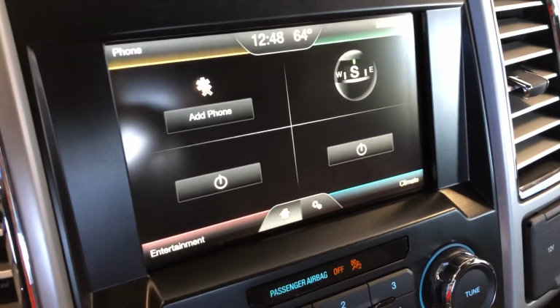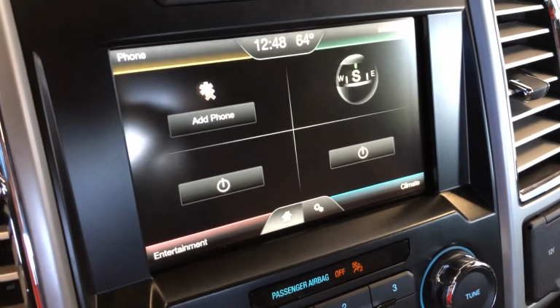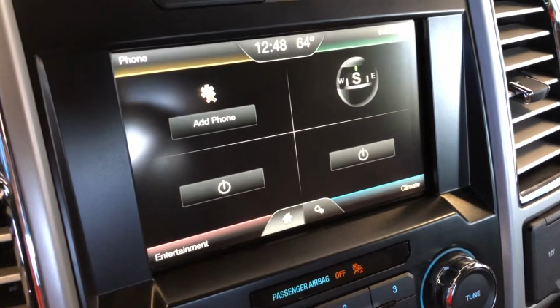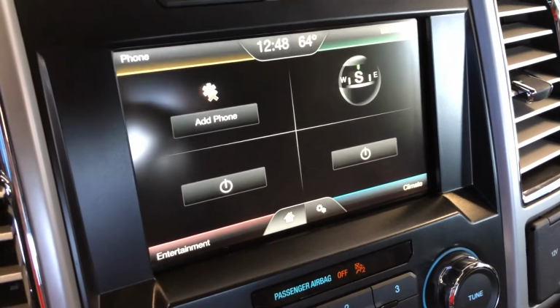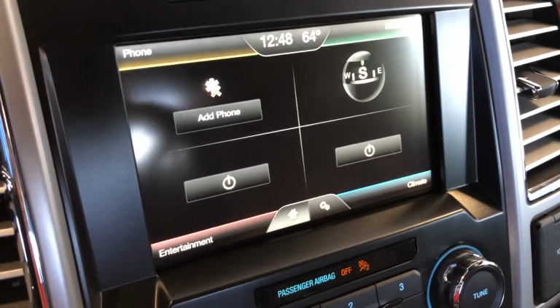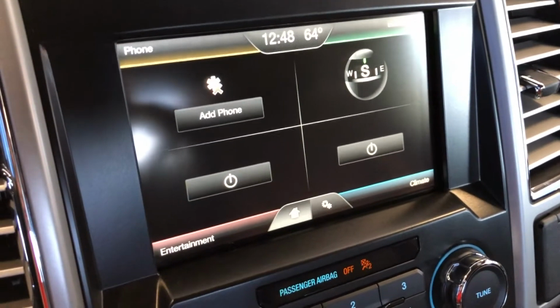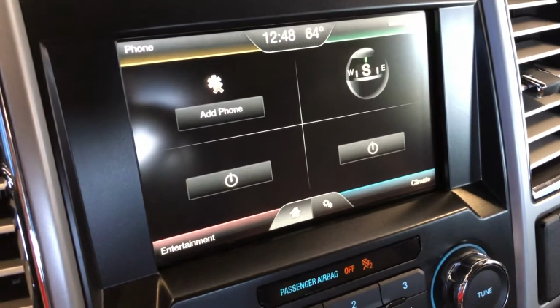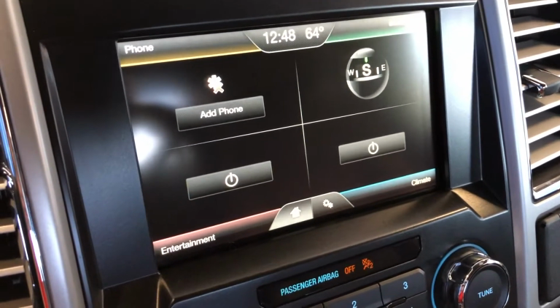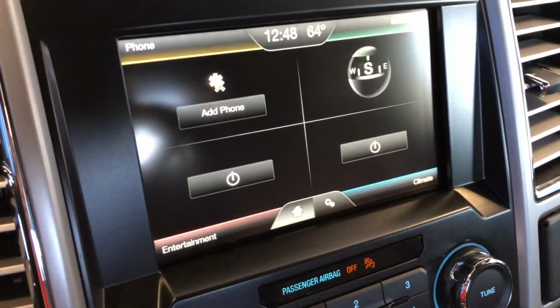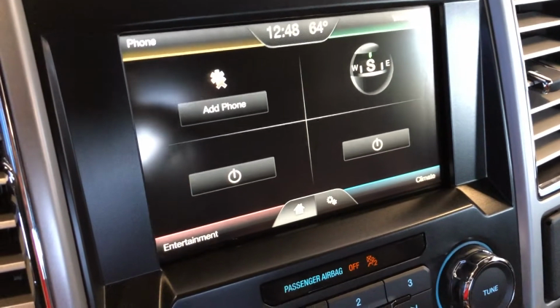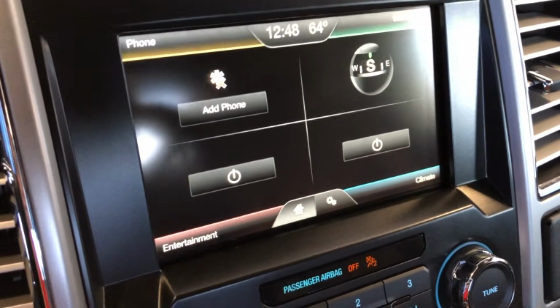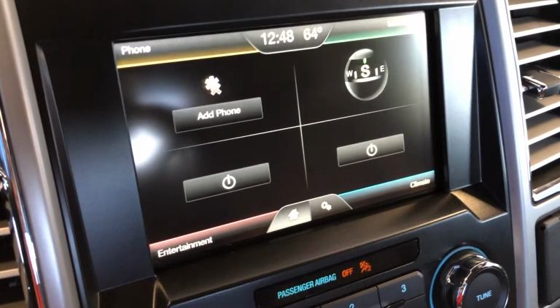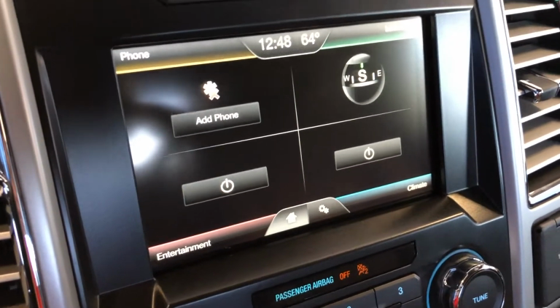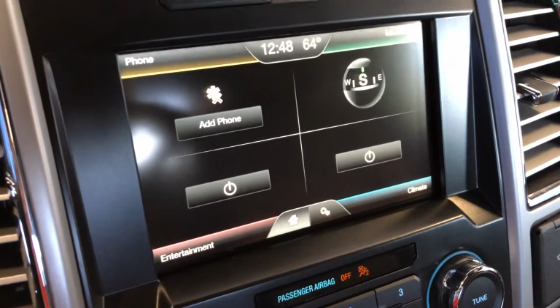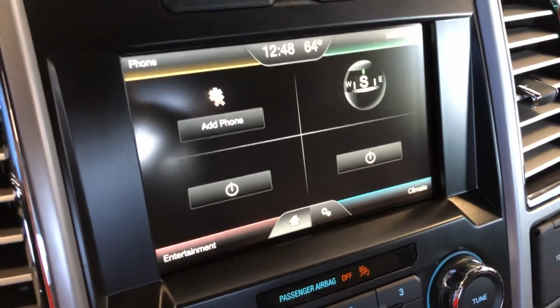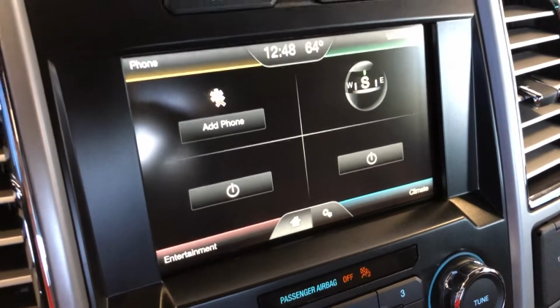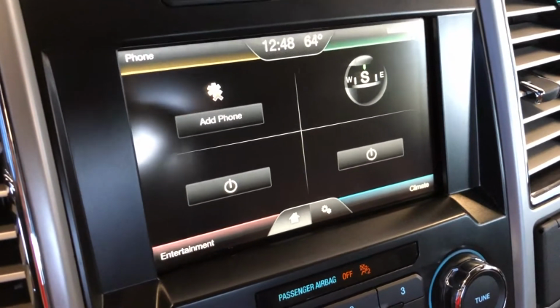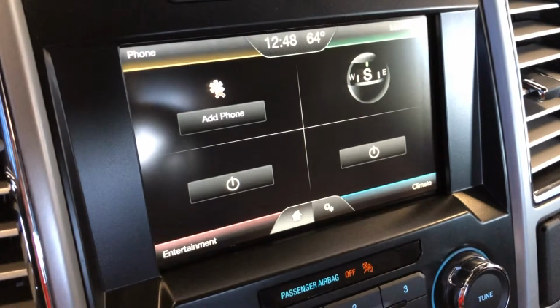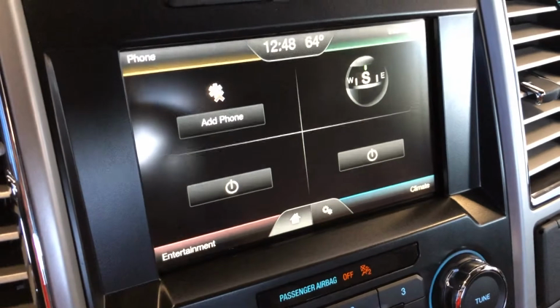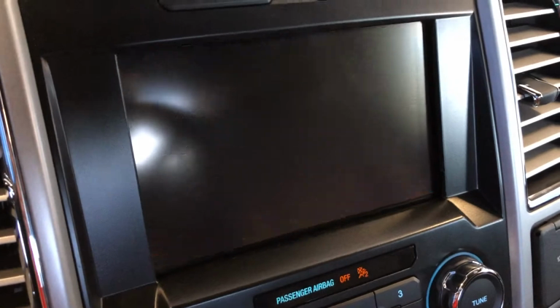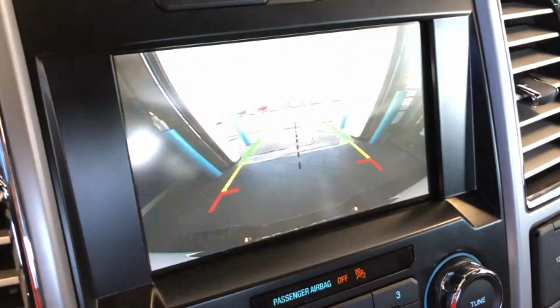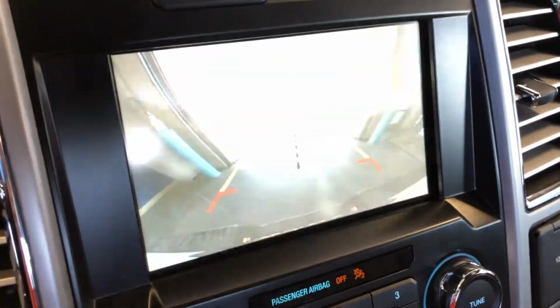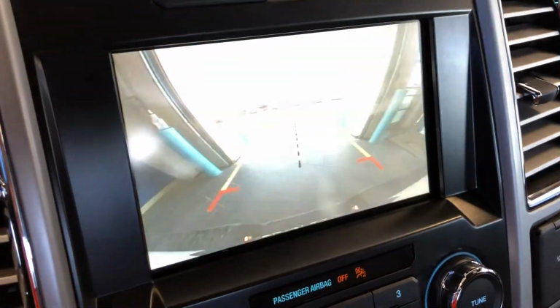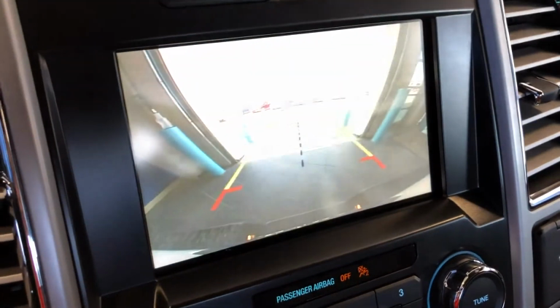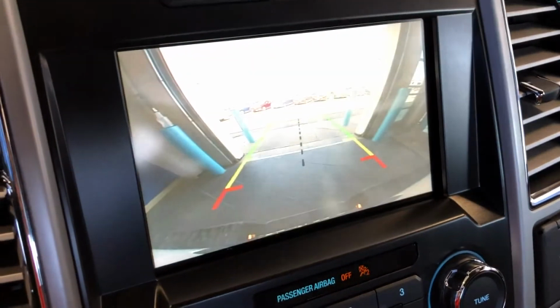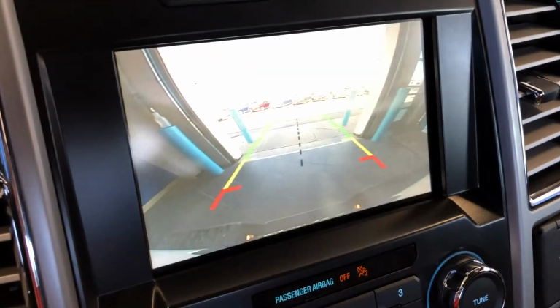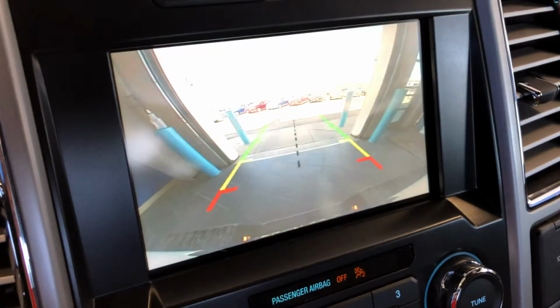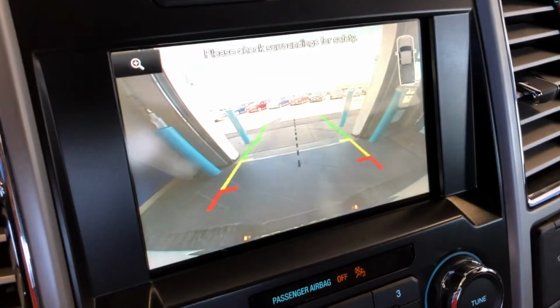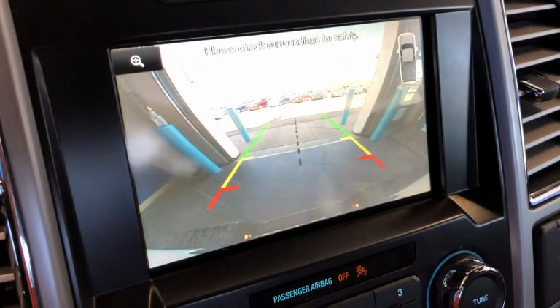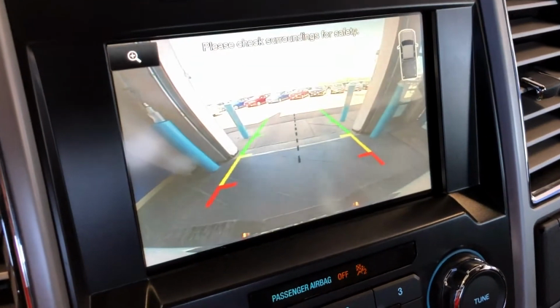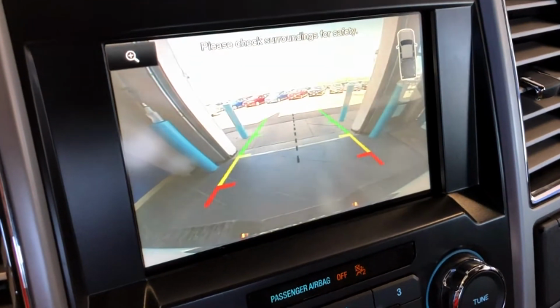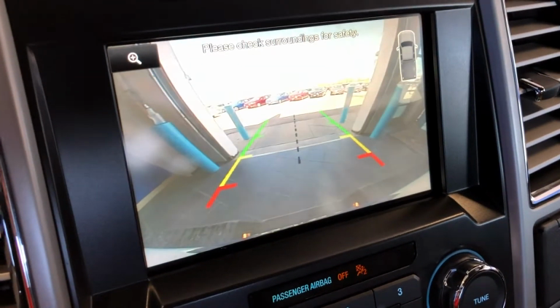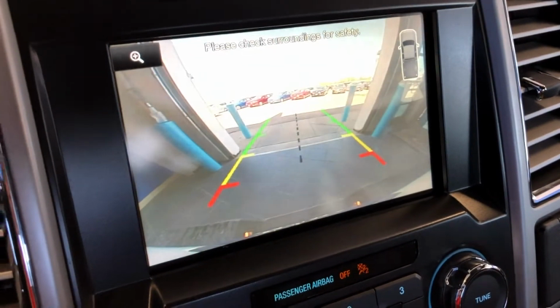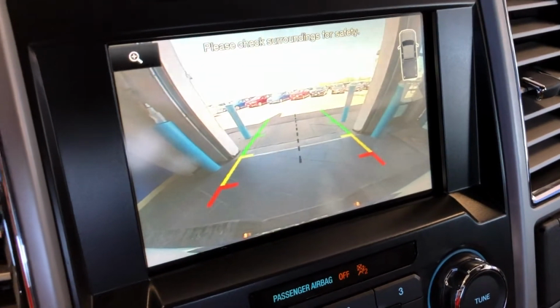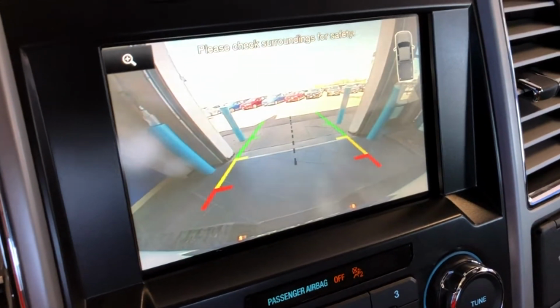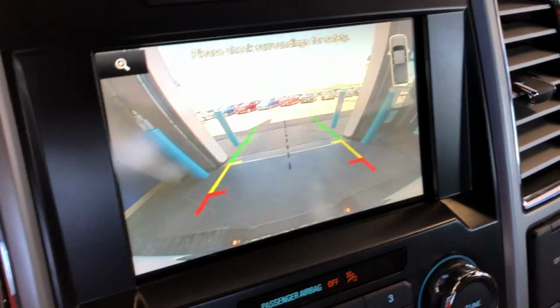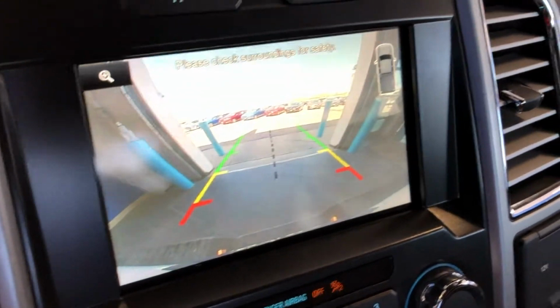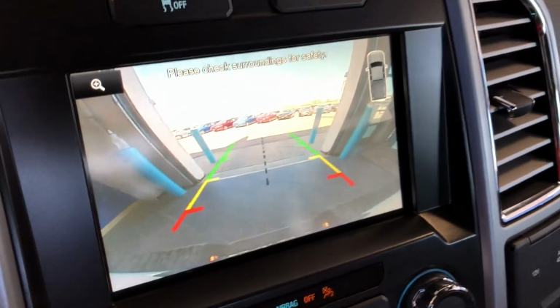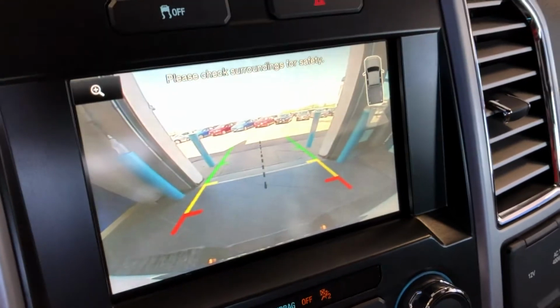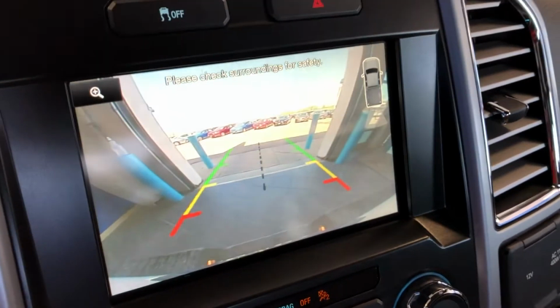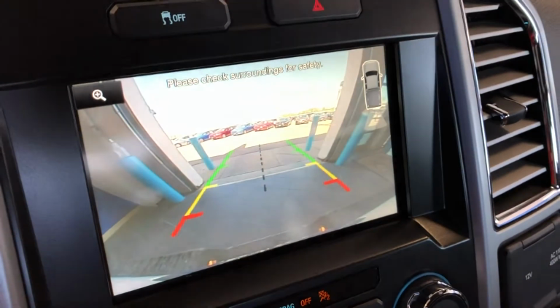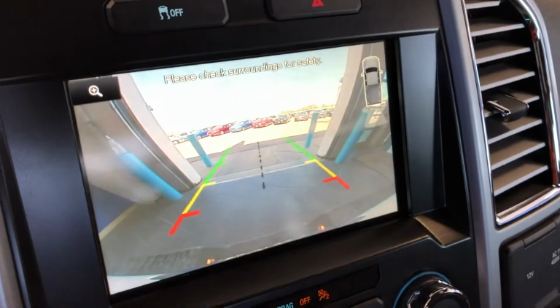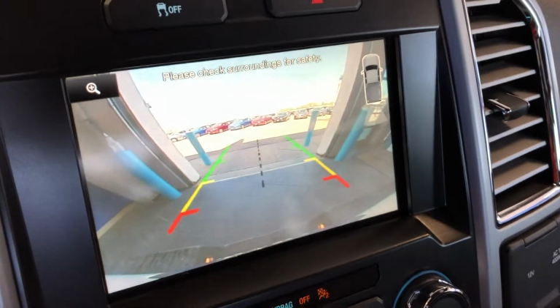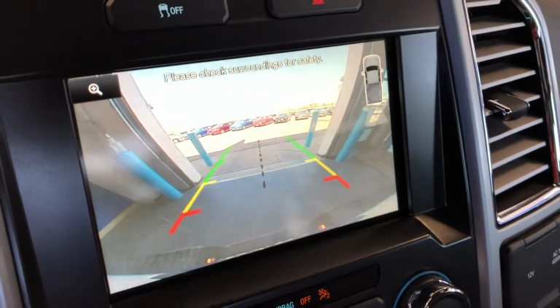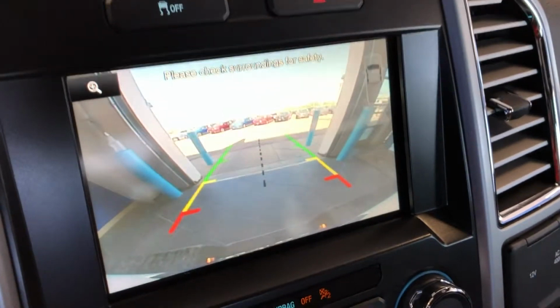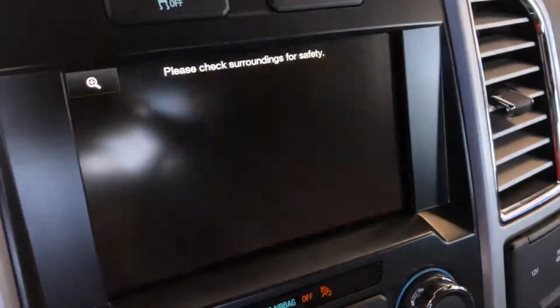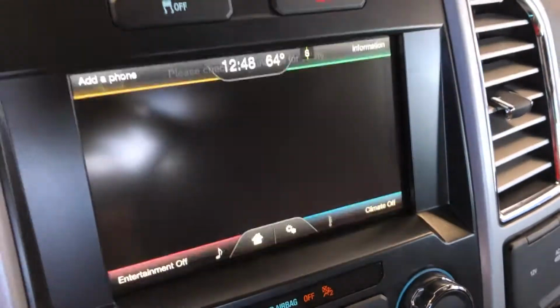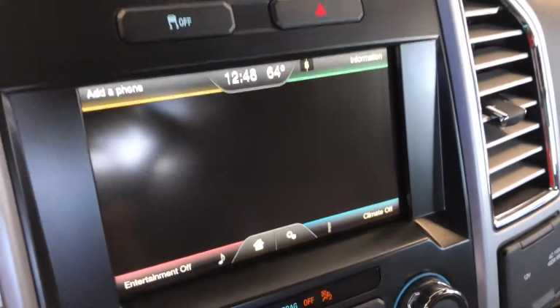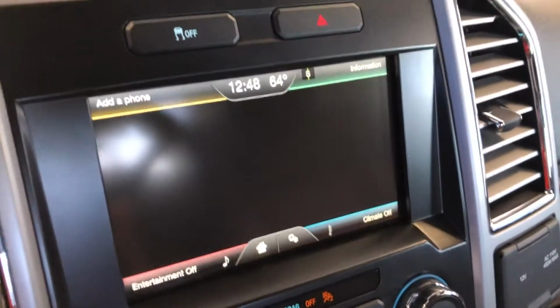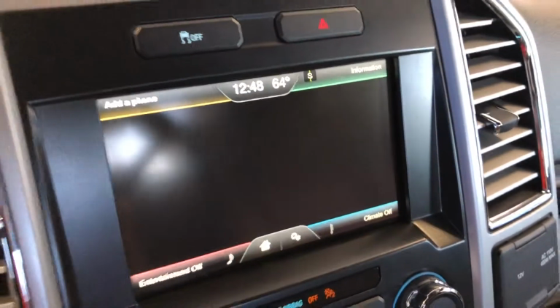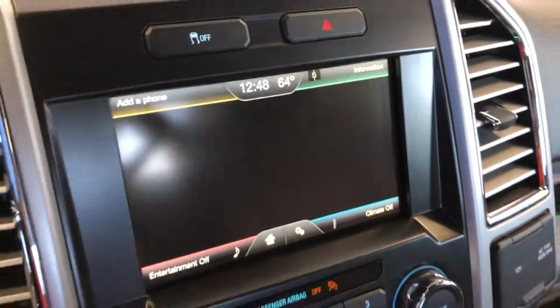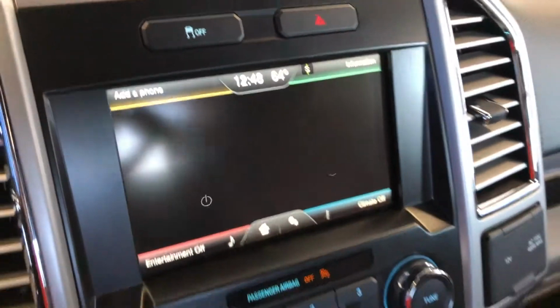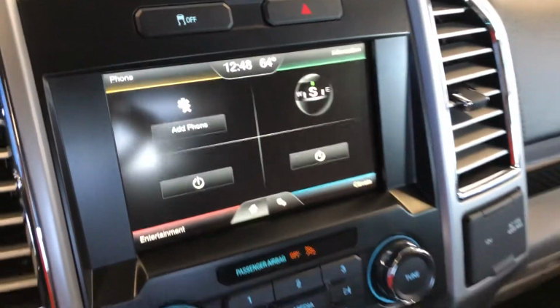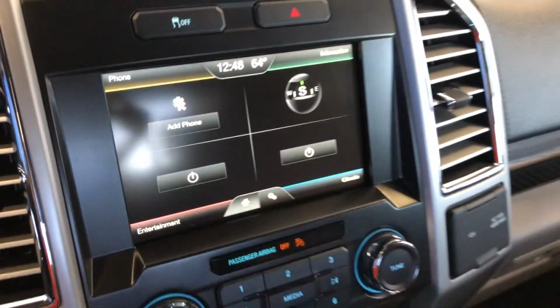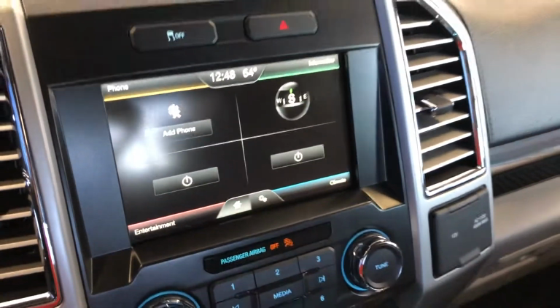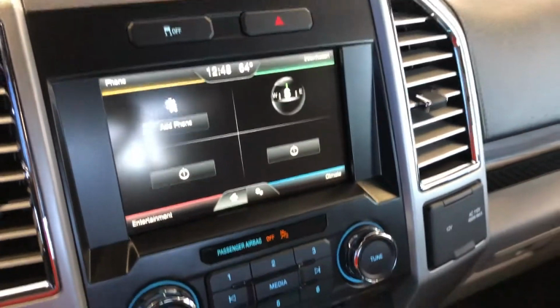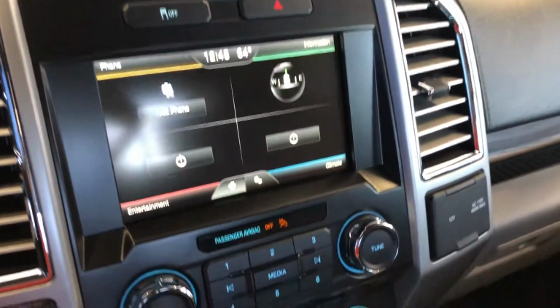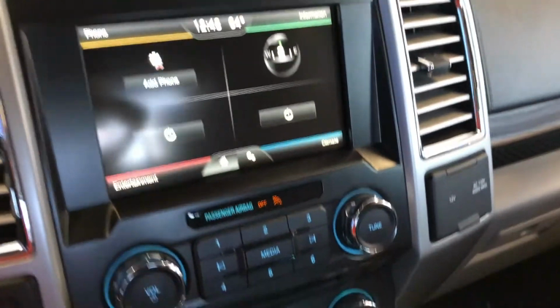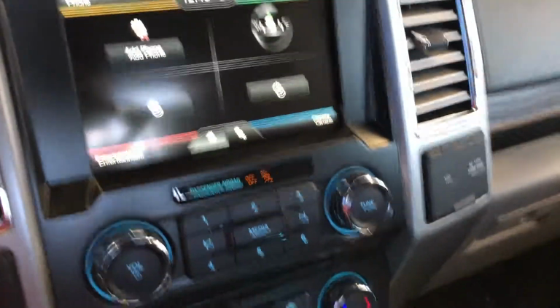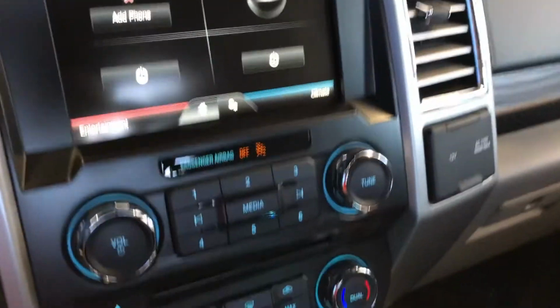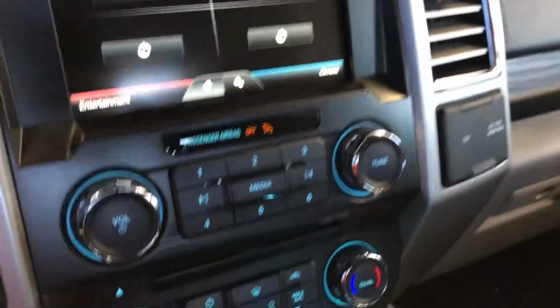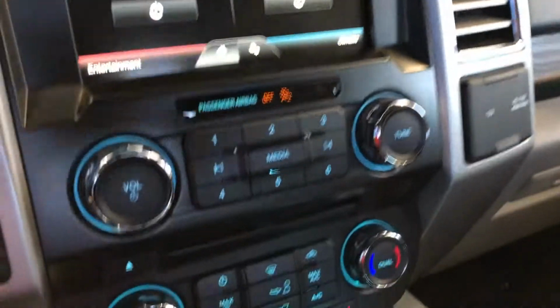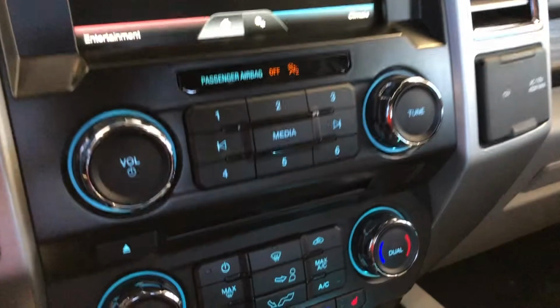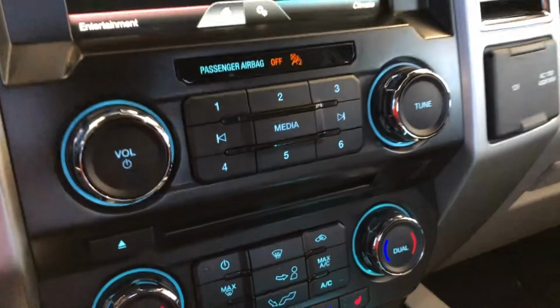Throwing it into reverse to show you guys that backup camera — there we go. That's useful for parking.